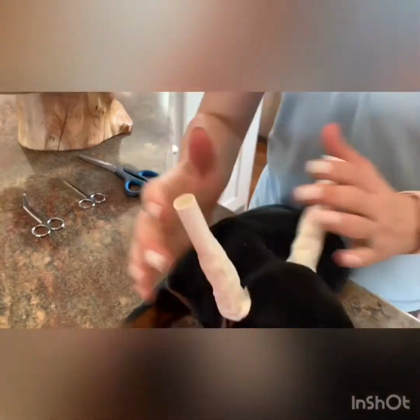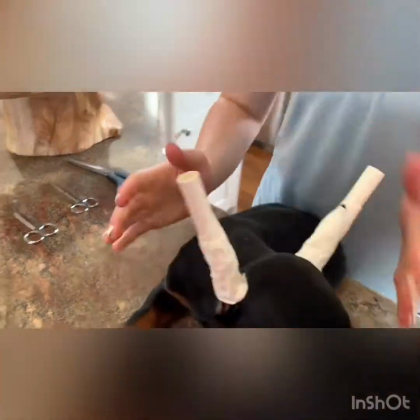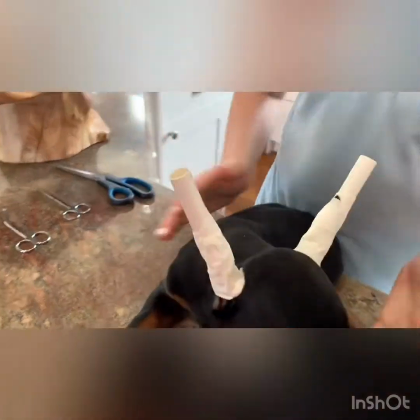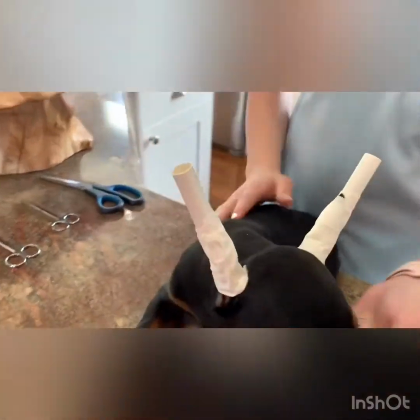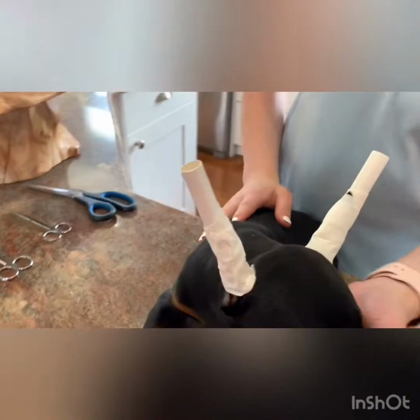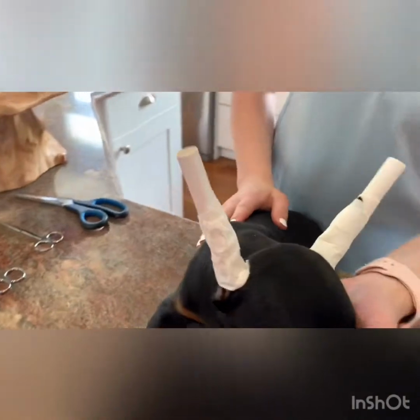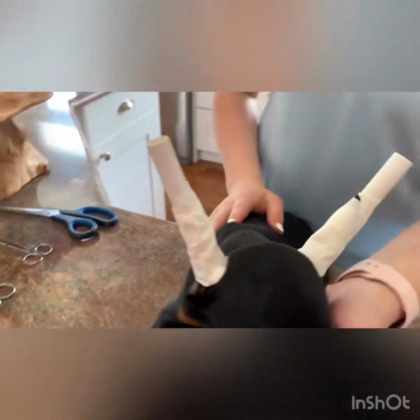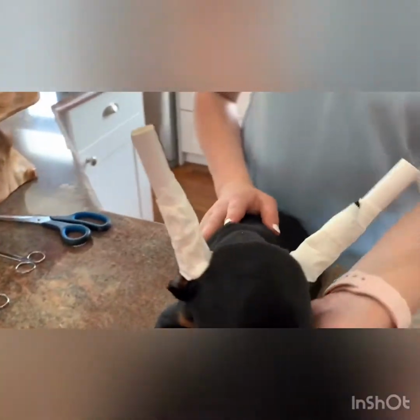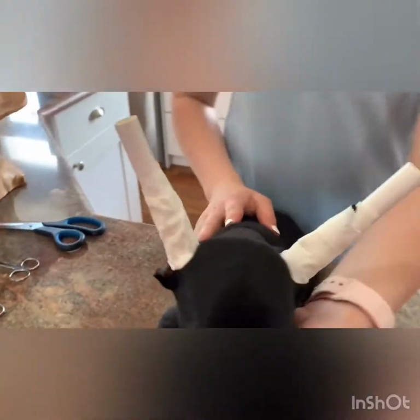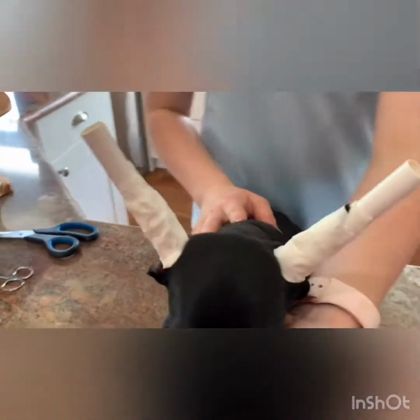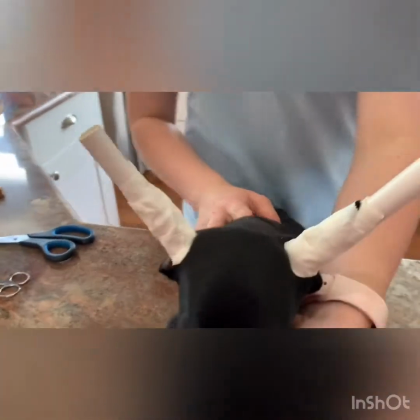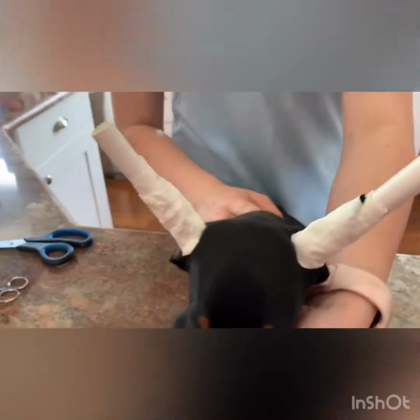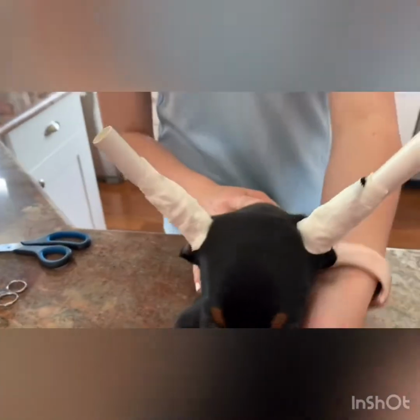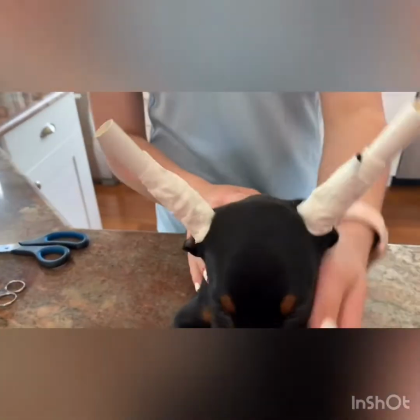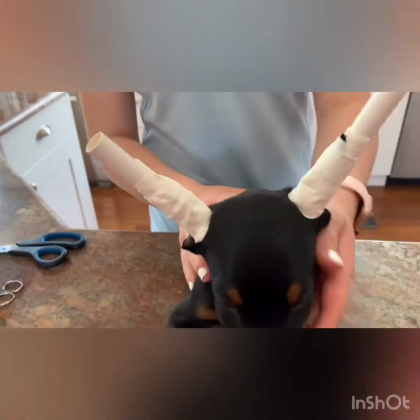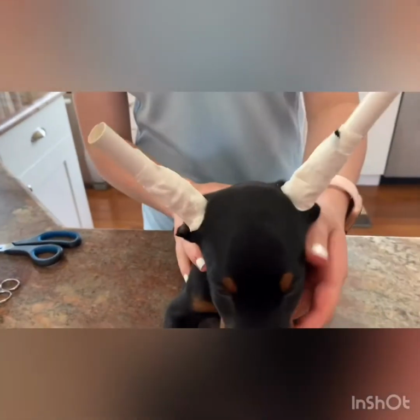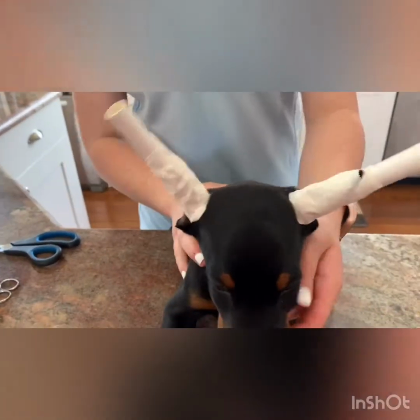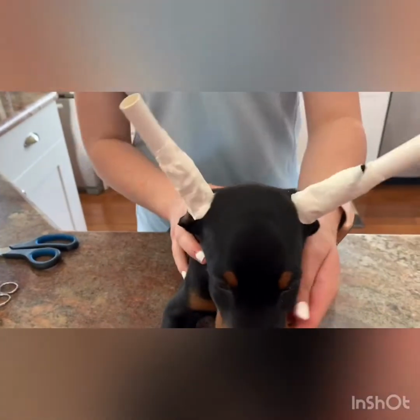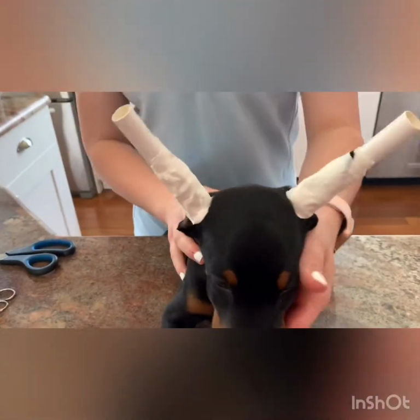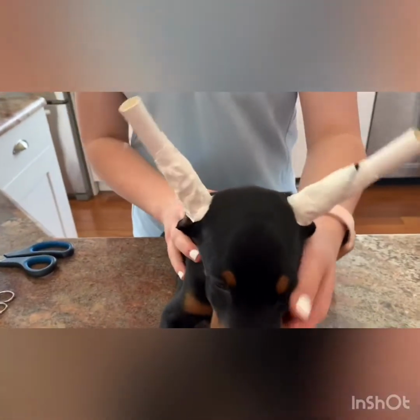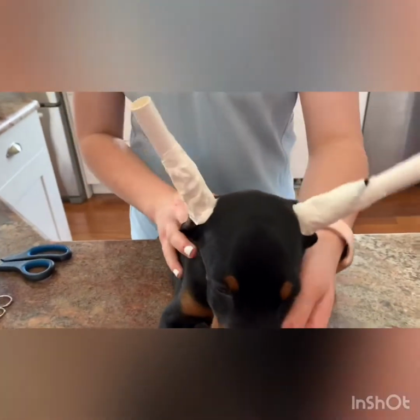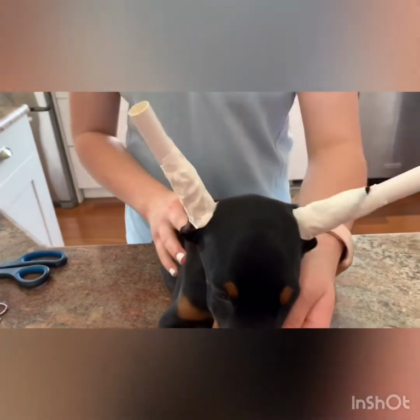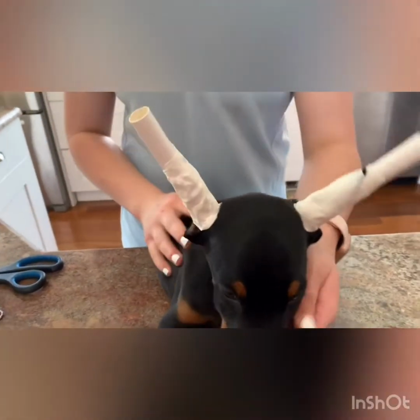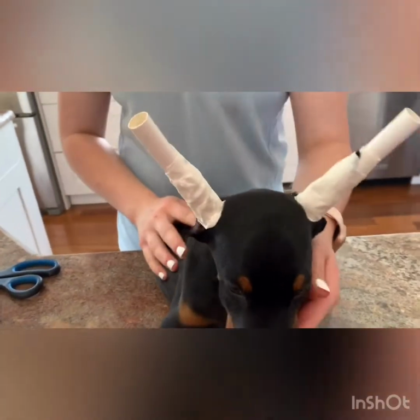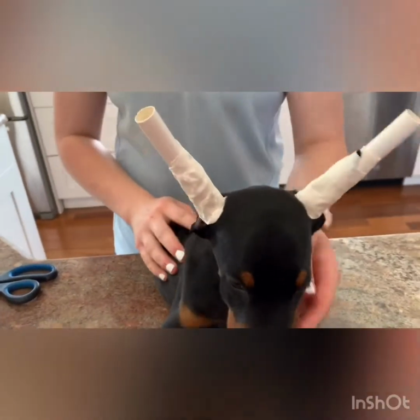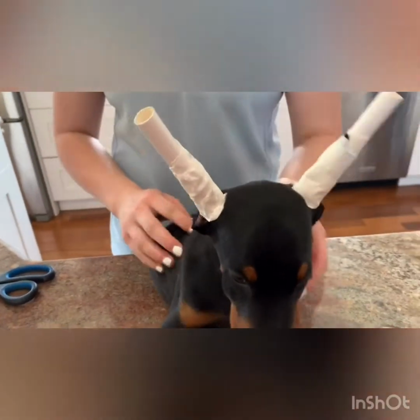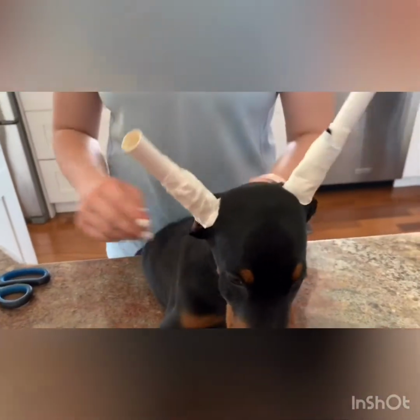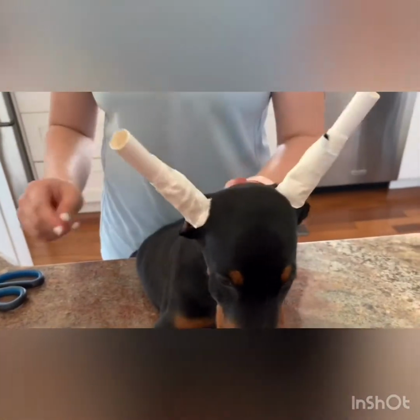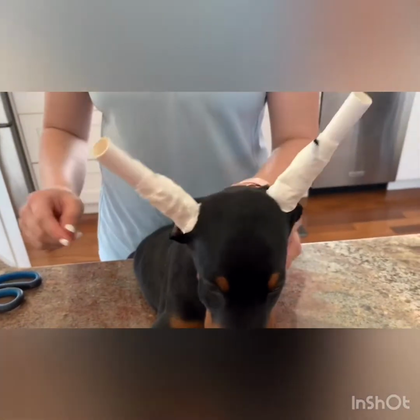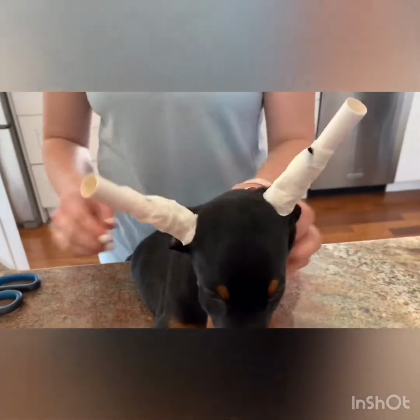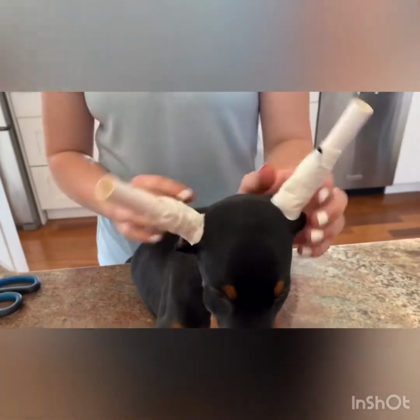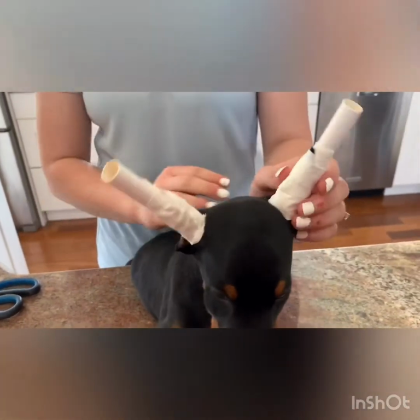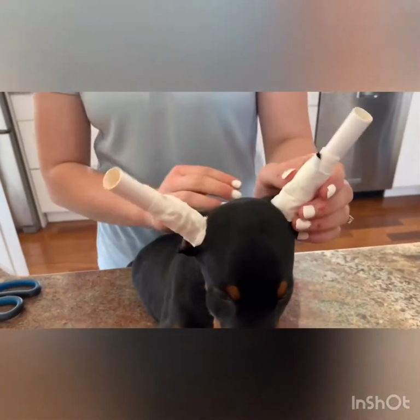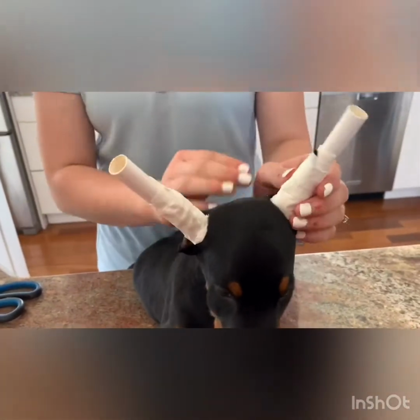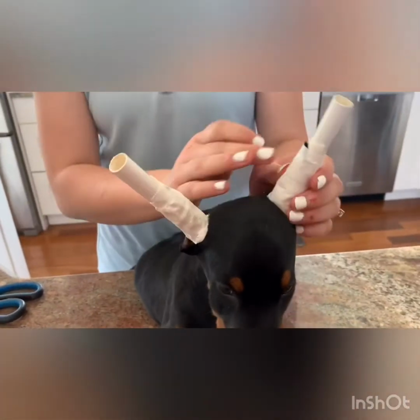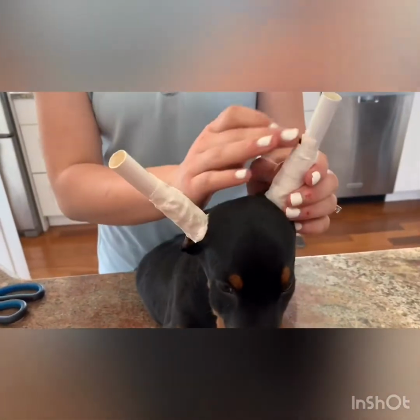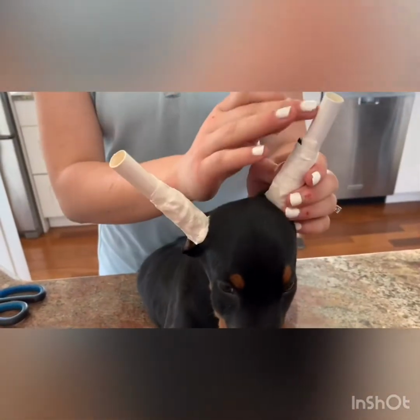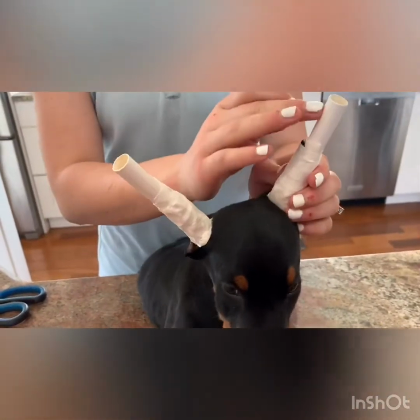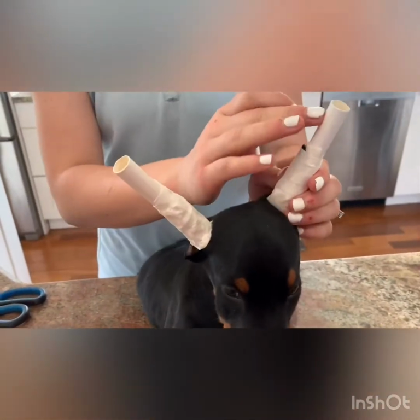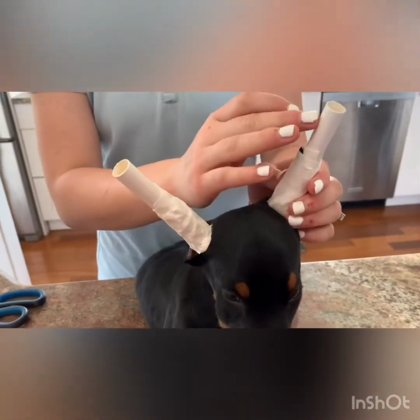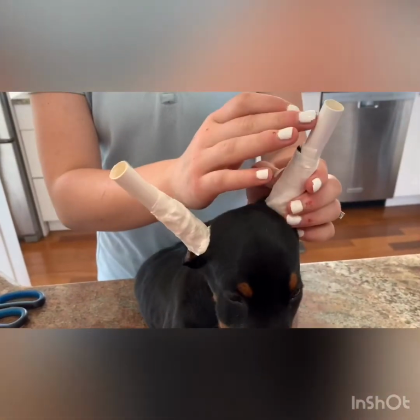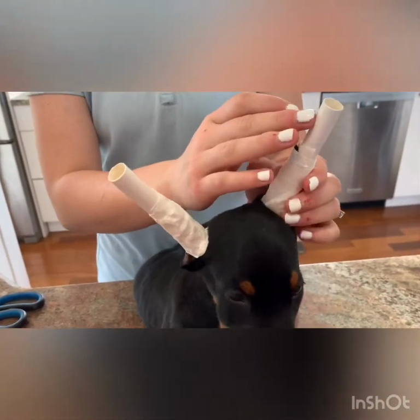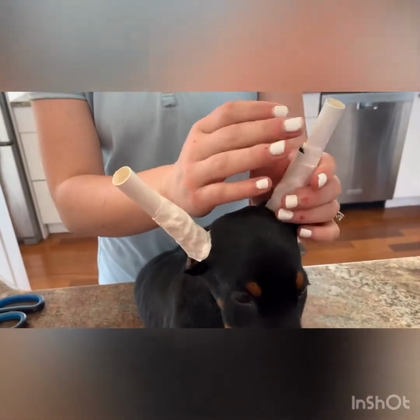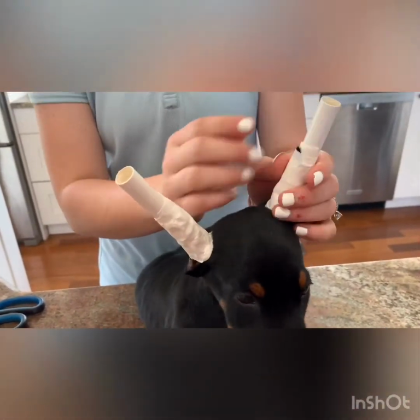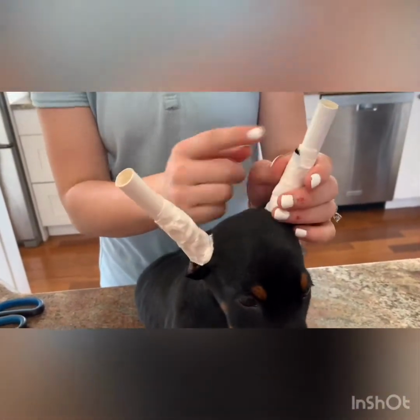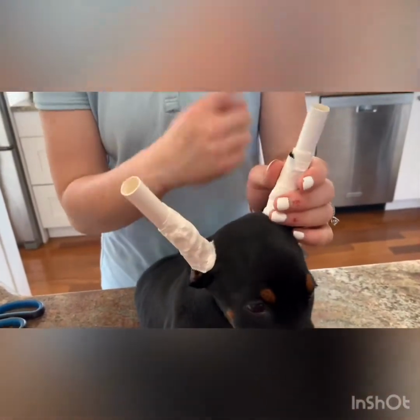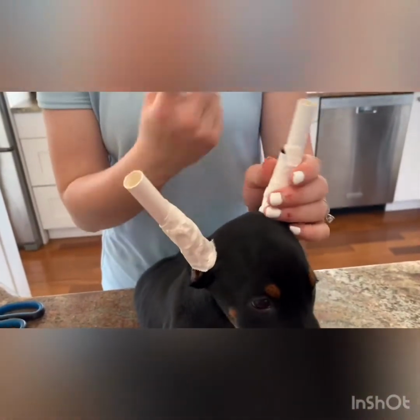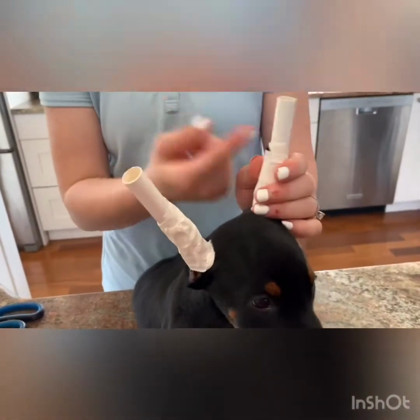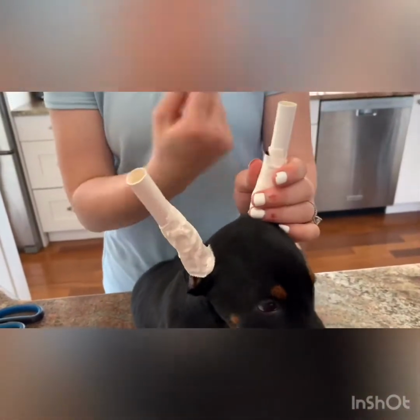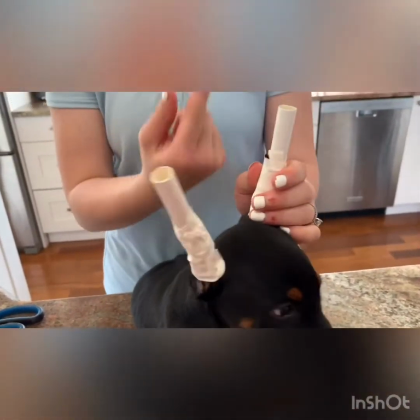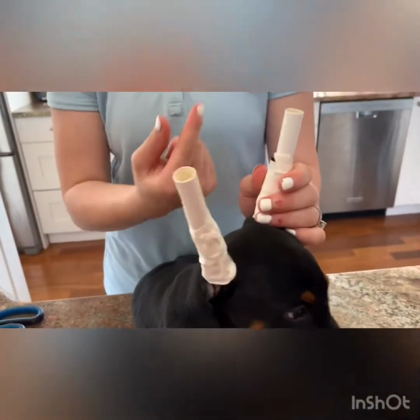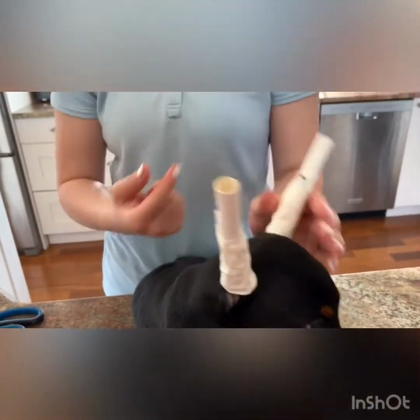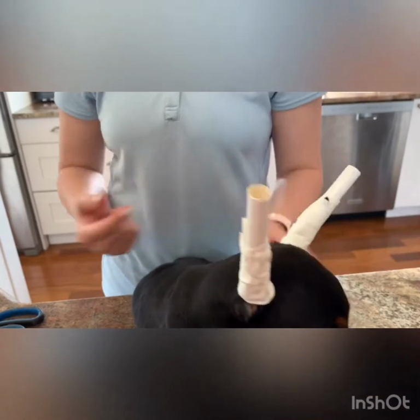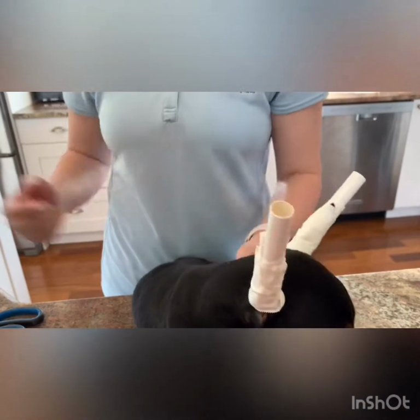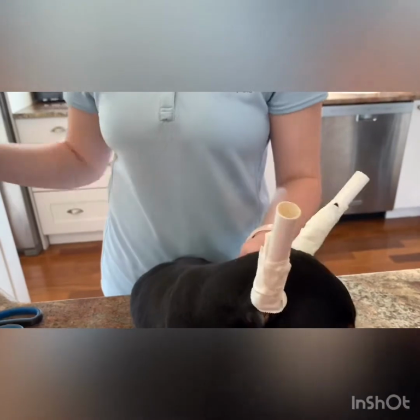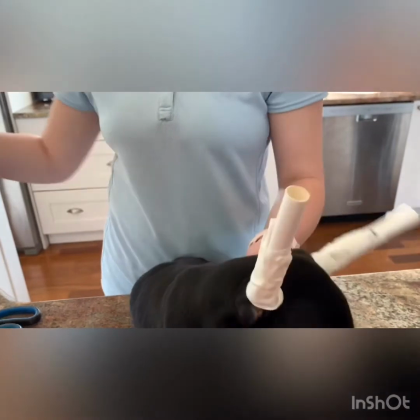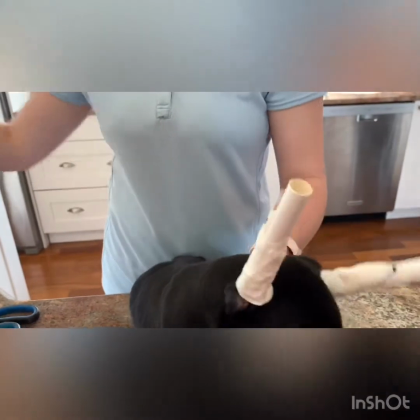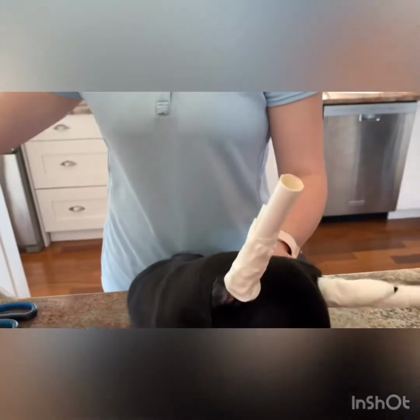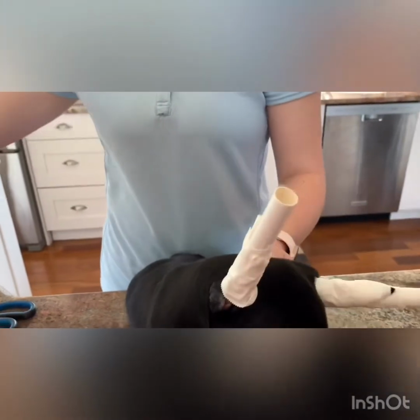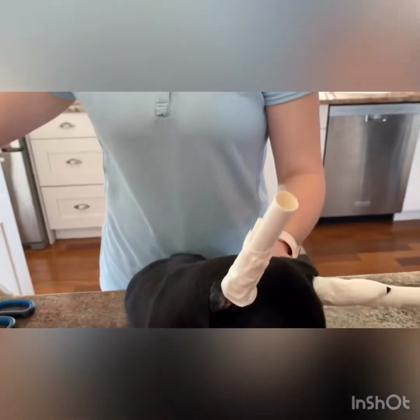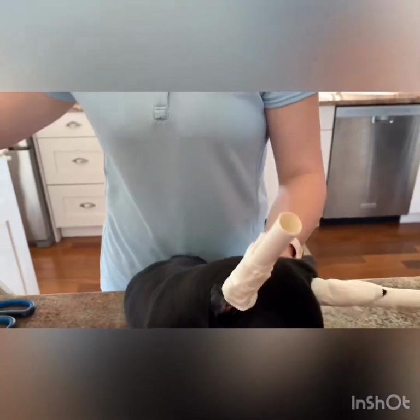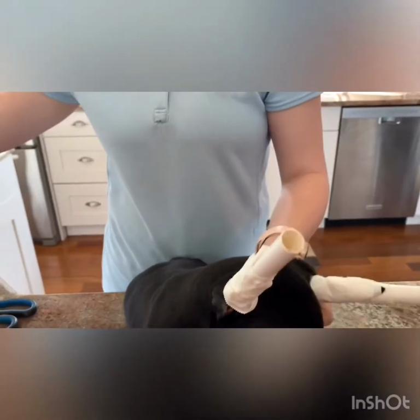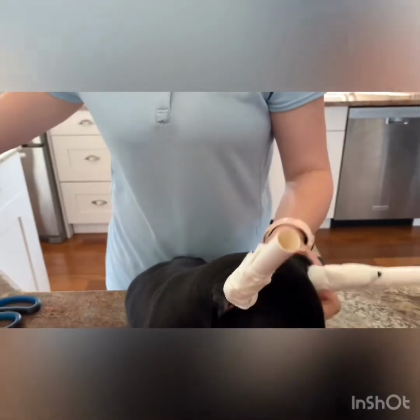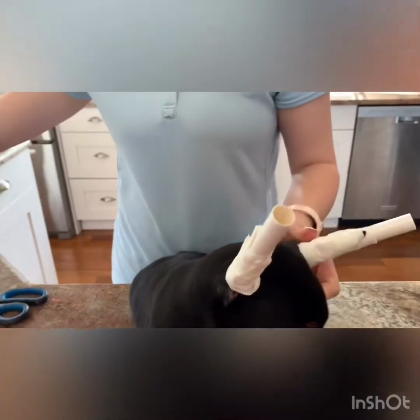Eventually, as their ear gets taller, it will grow taller than the tampon. Just continue to tape up to support the tip.